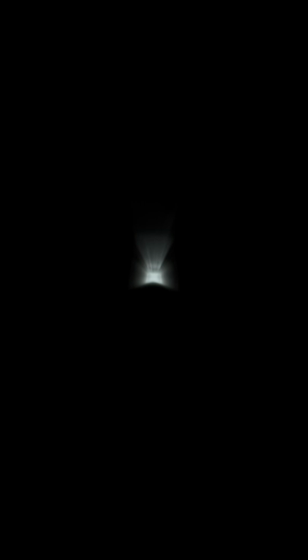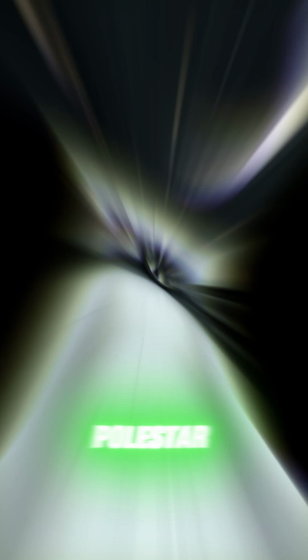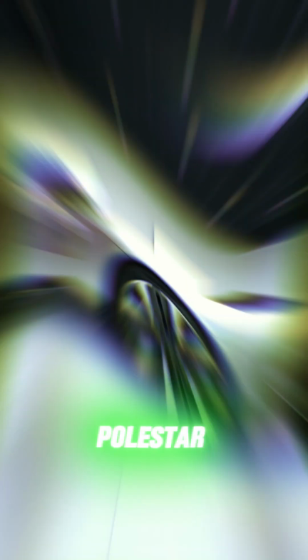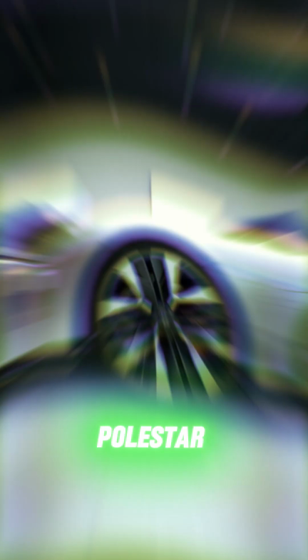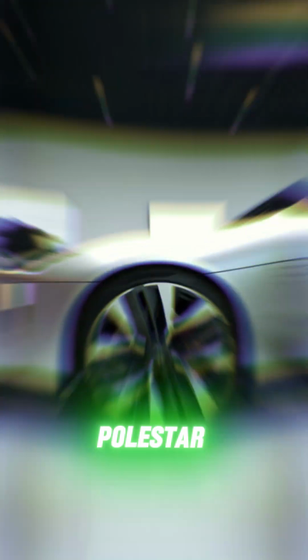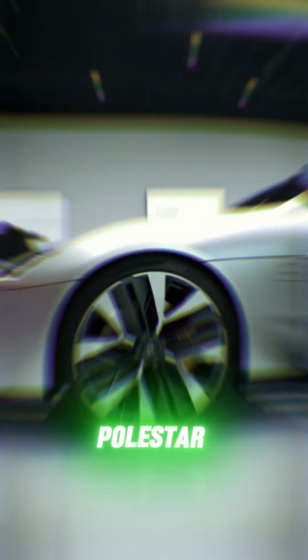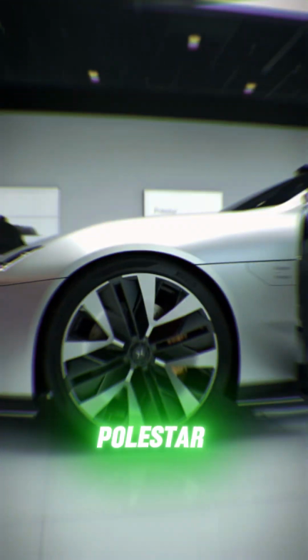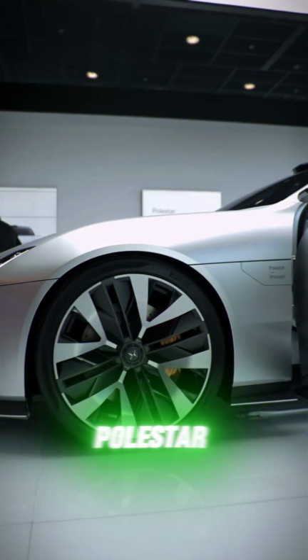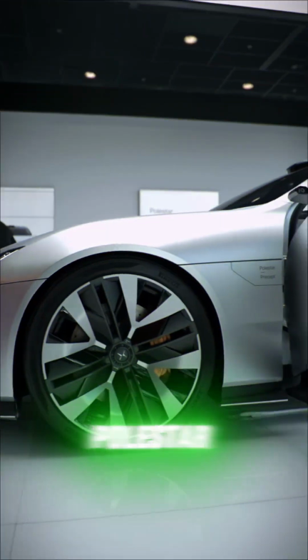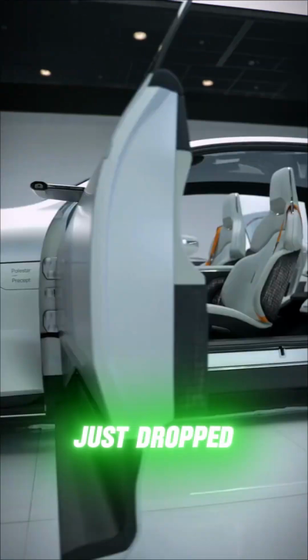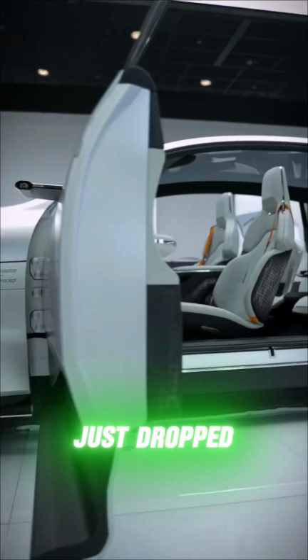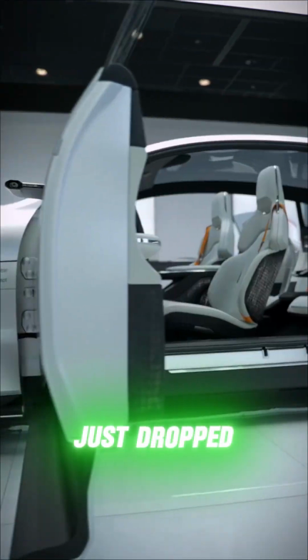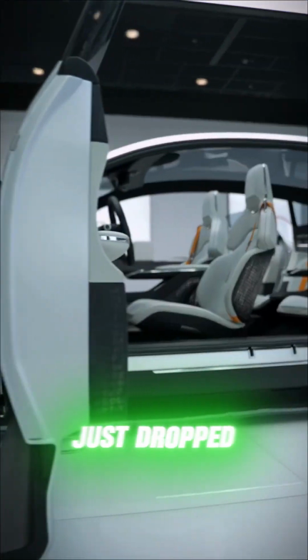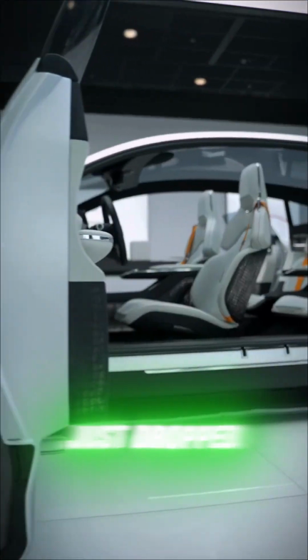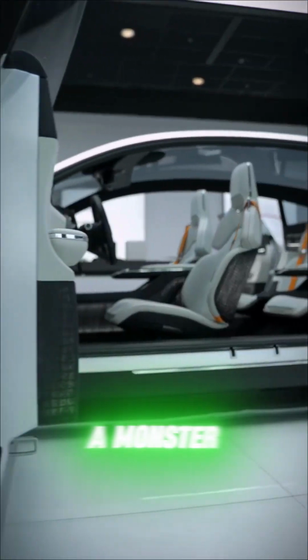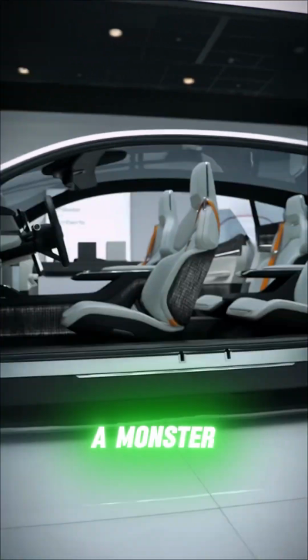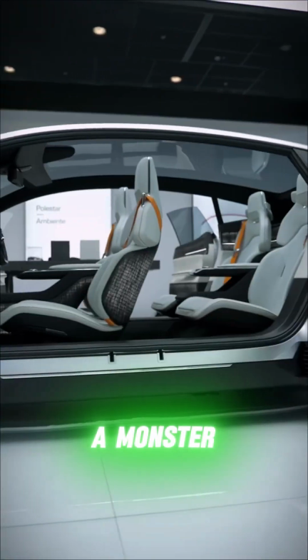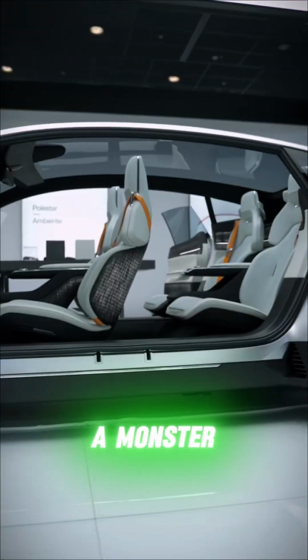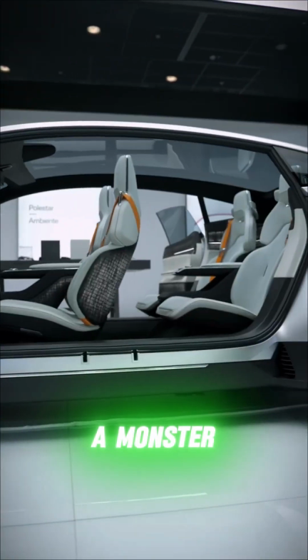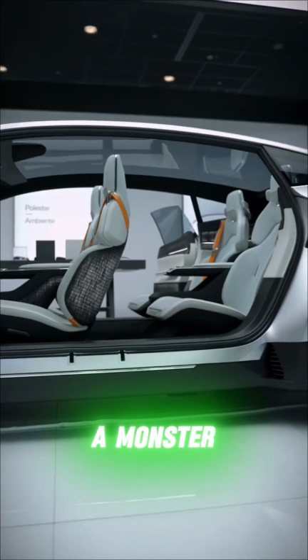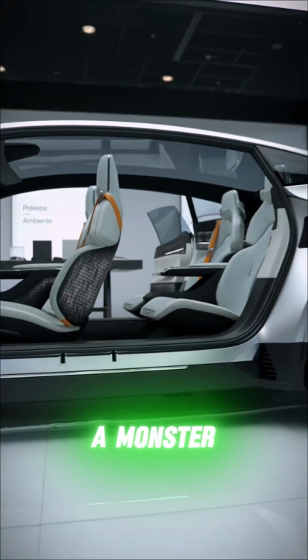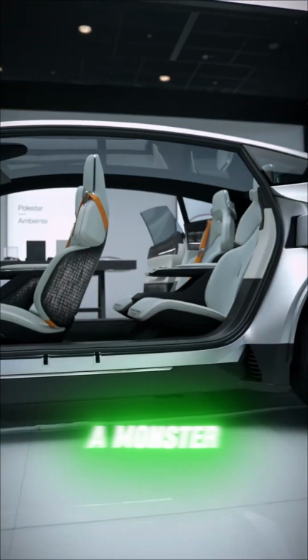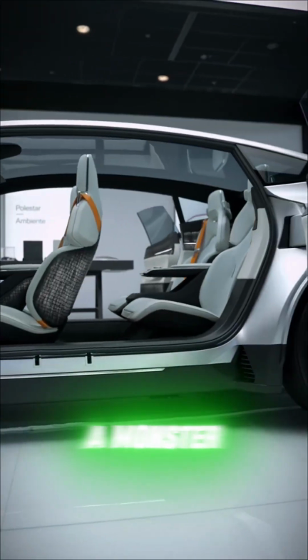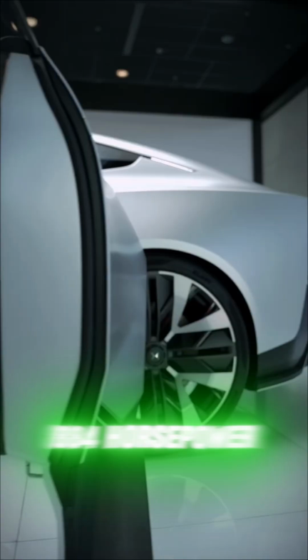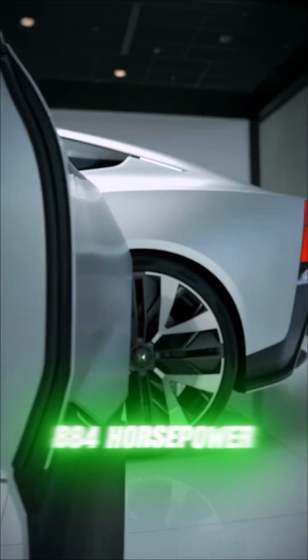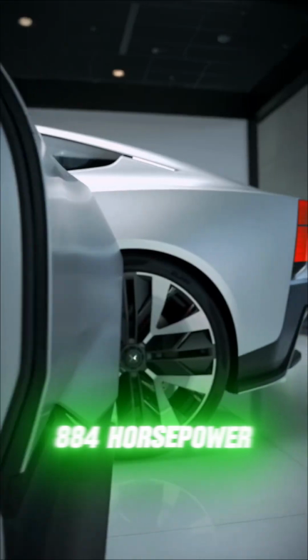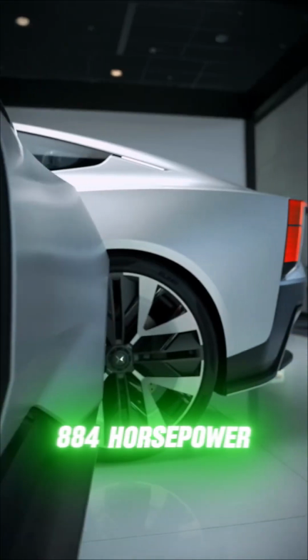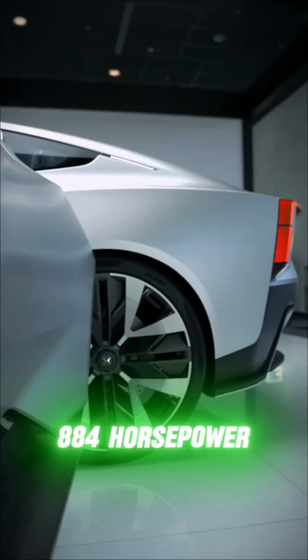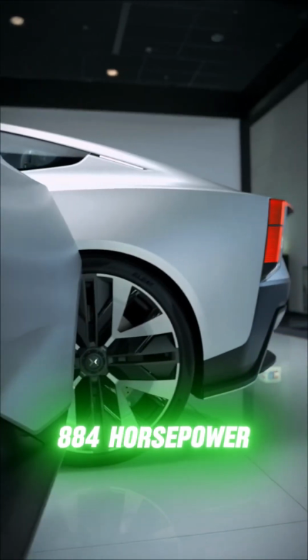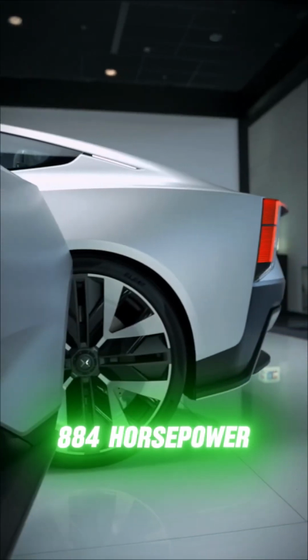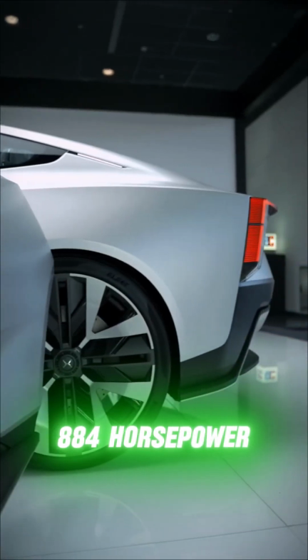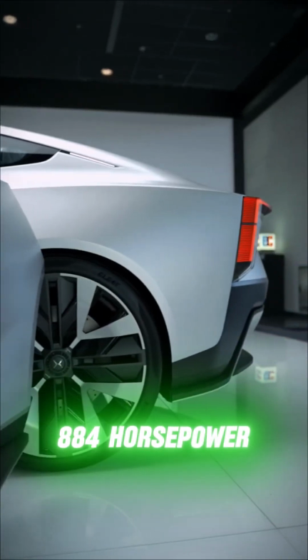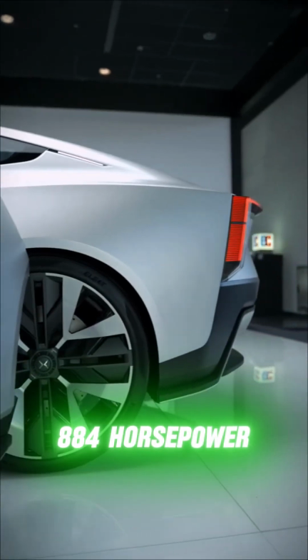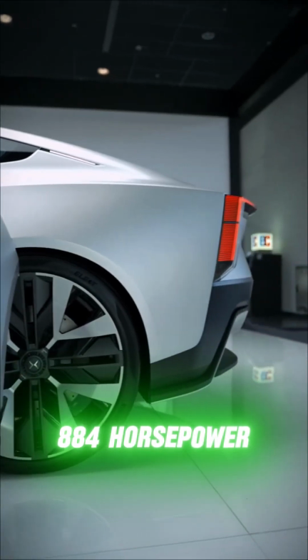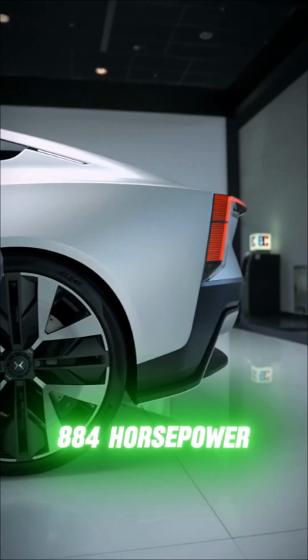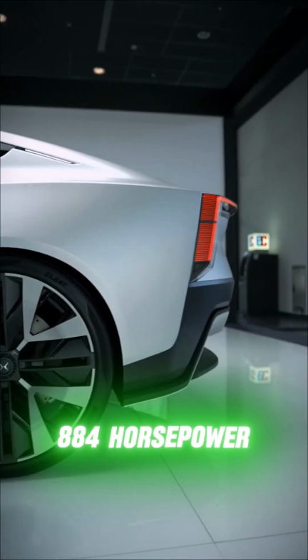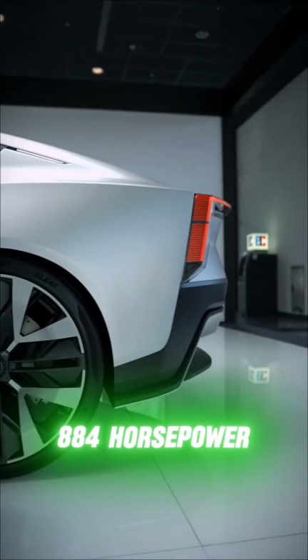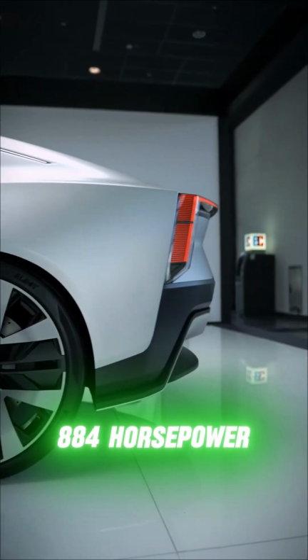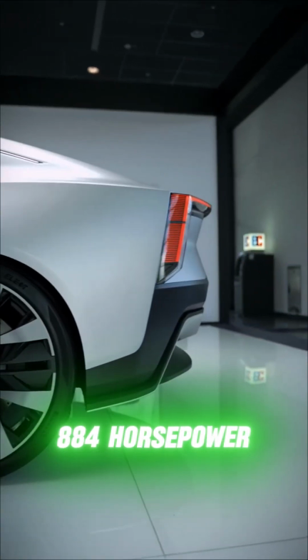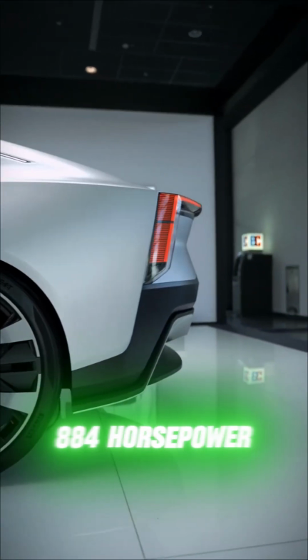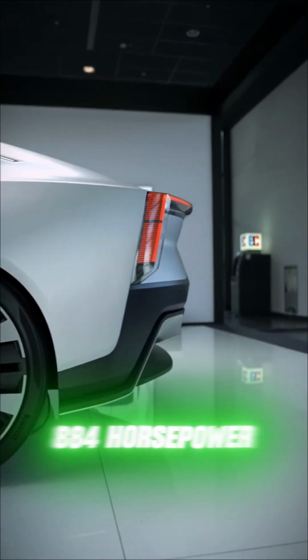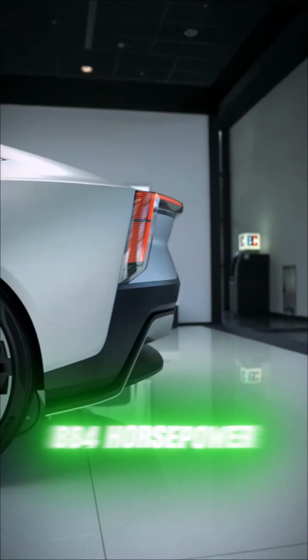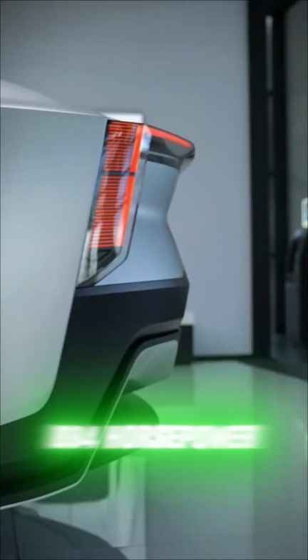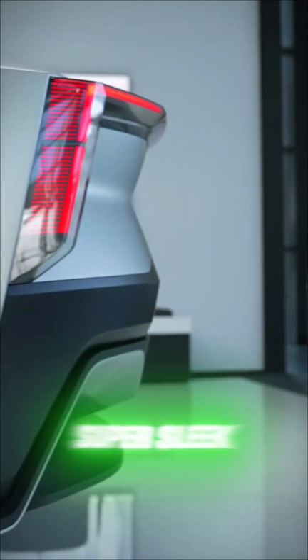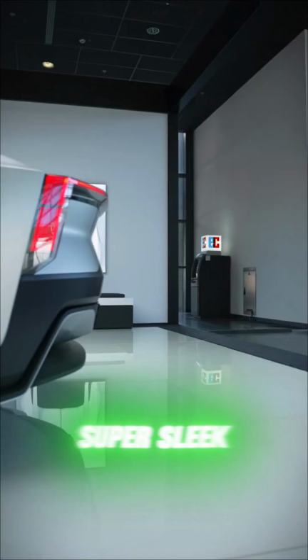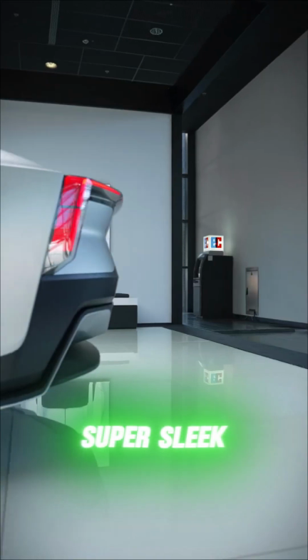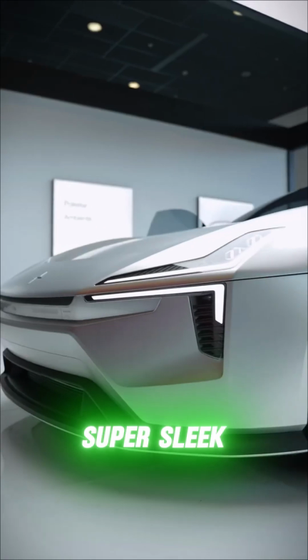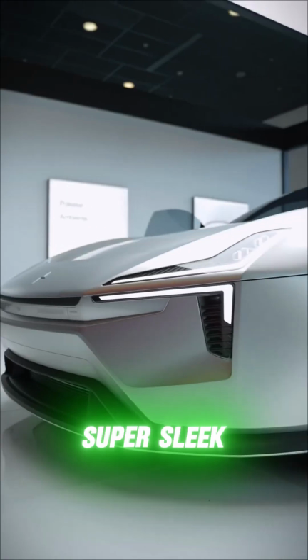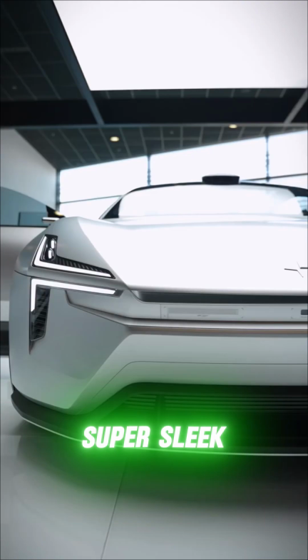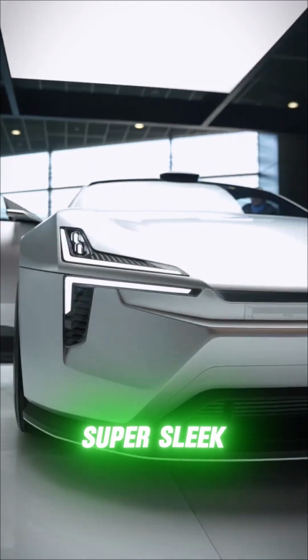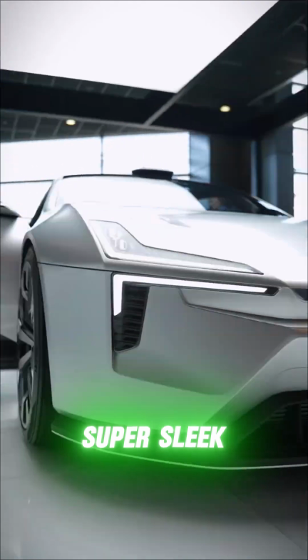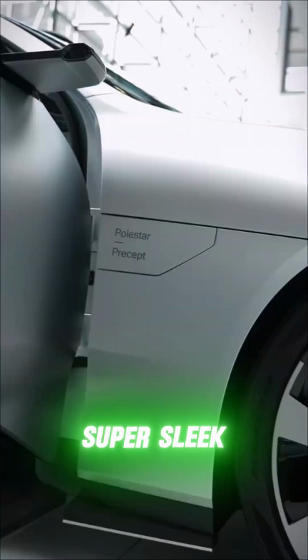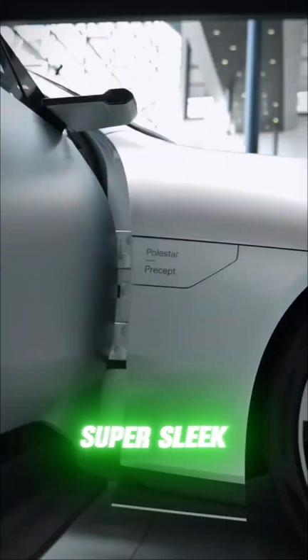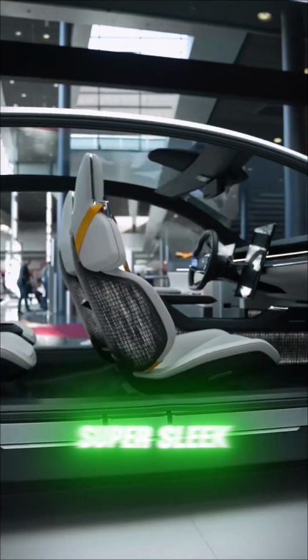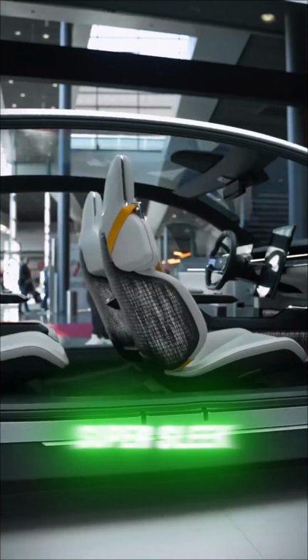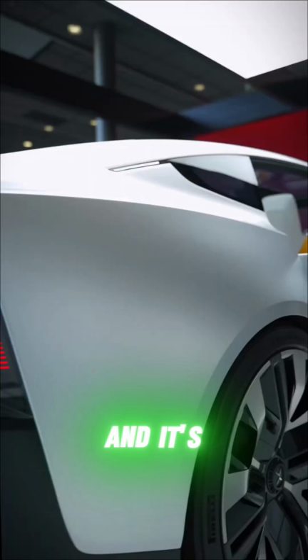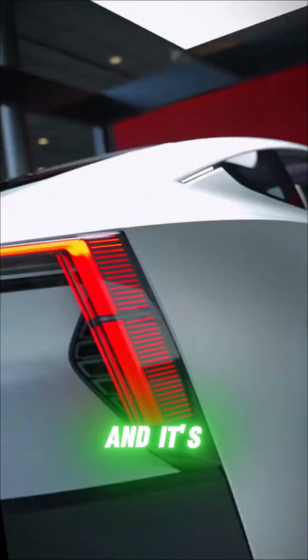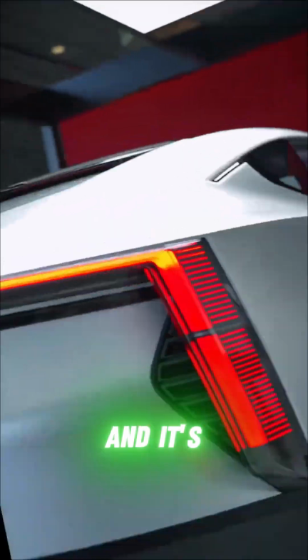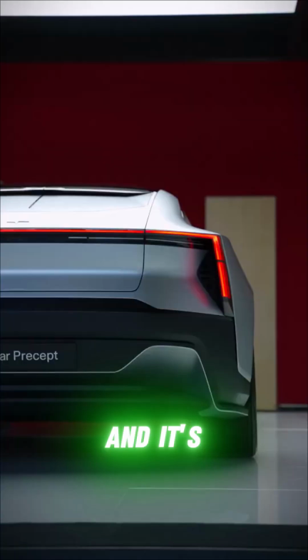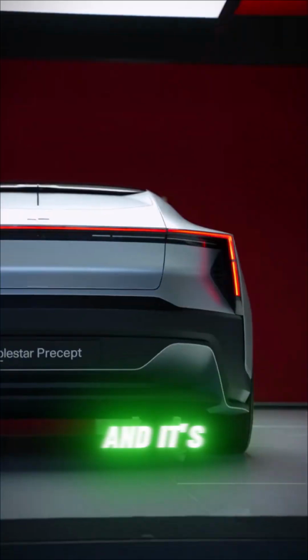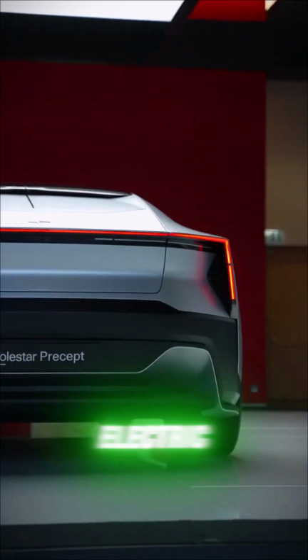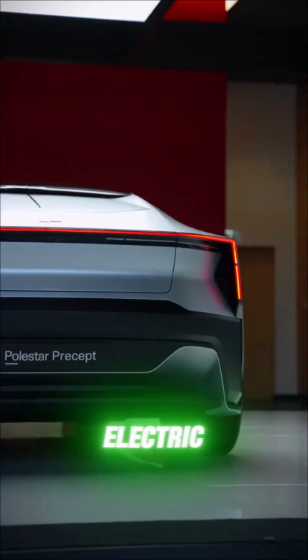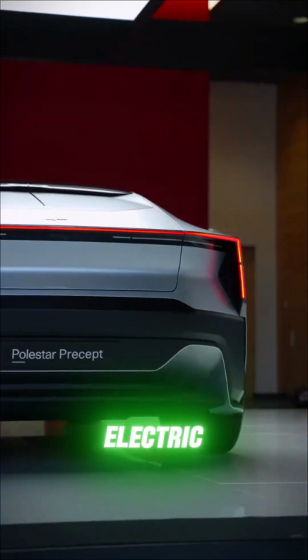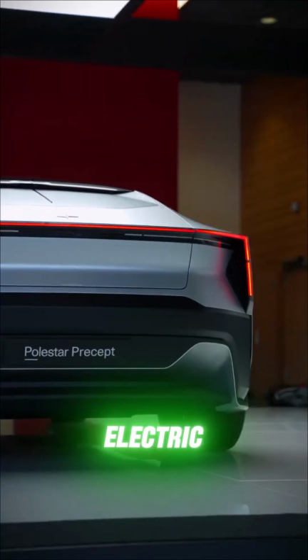Polestar just dropped a monster — 884 horsepower, super sleek, and it's electric.